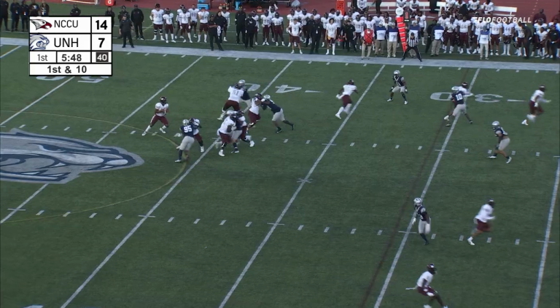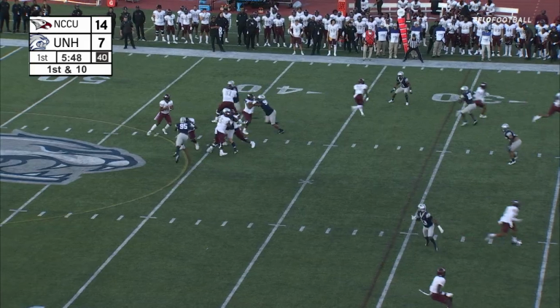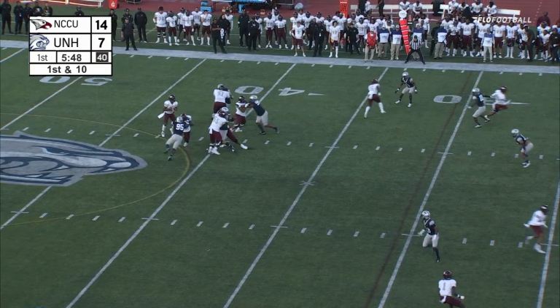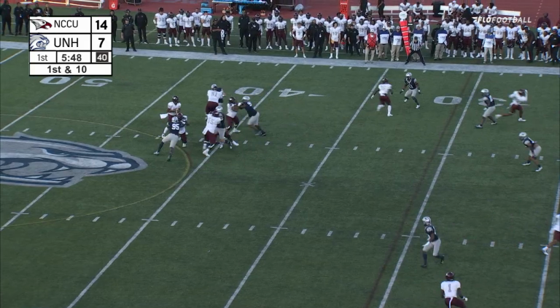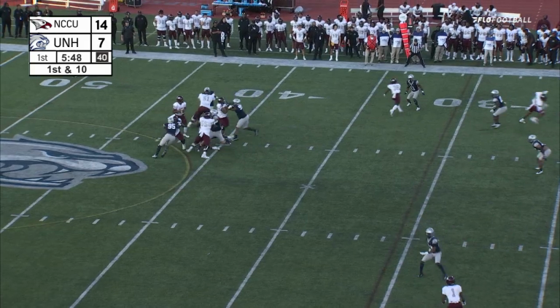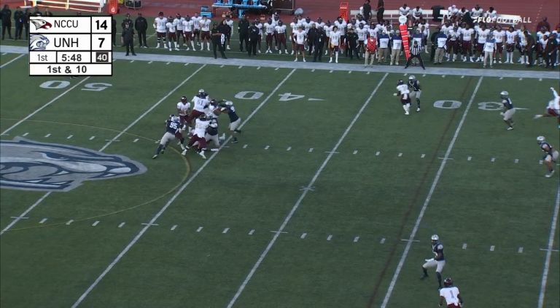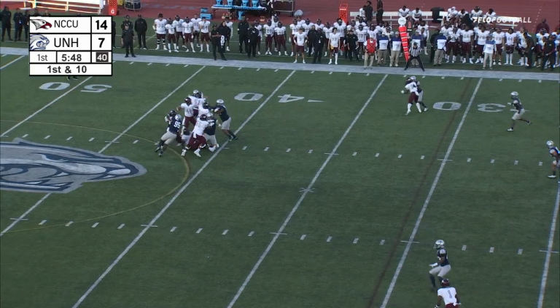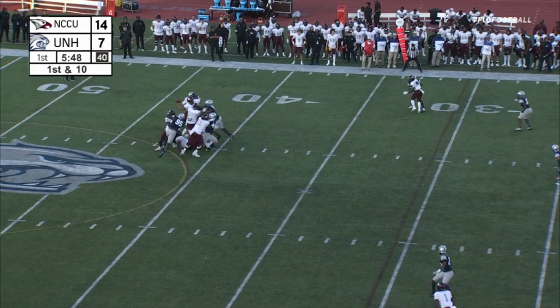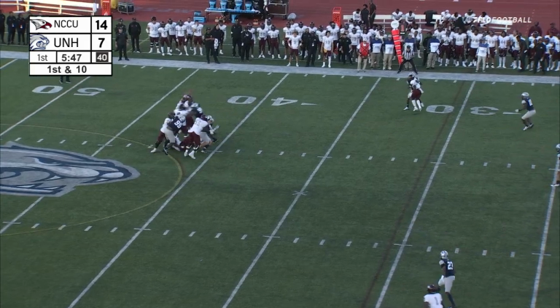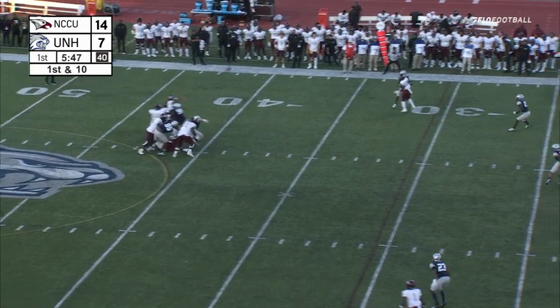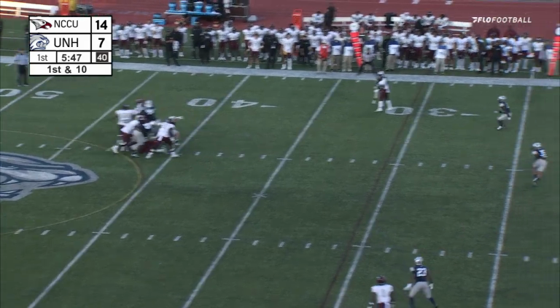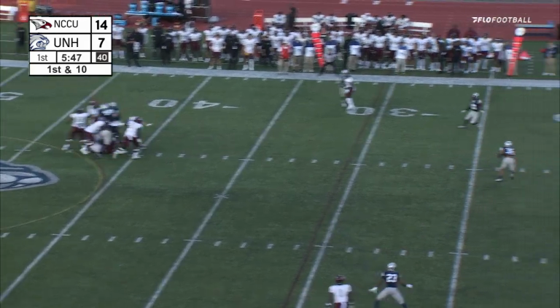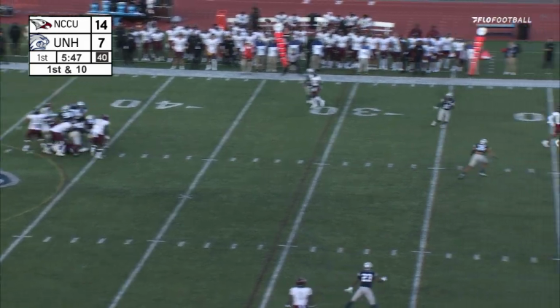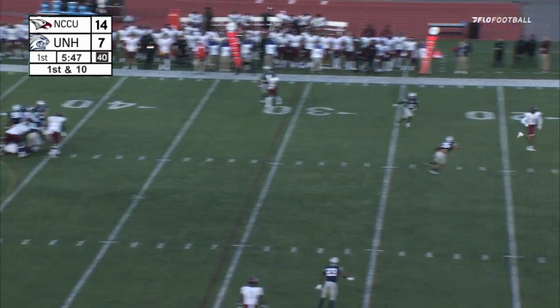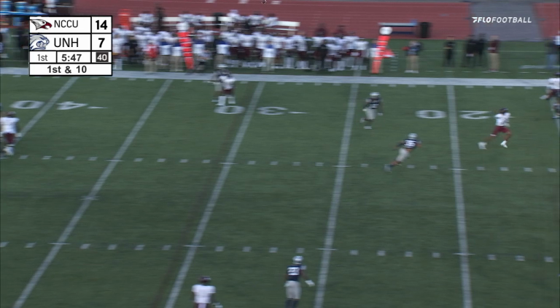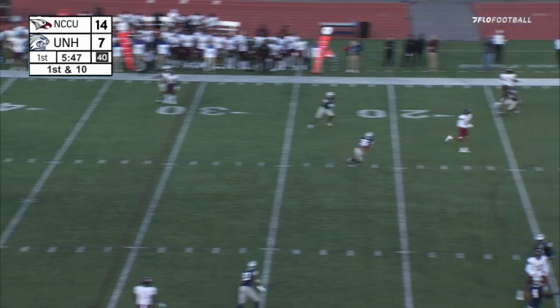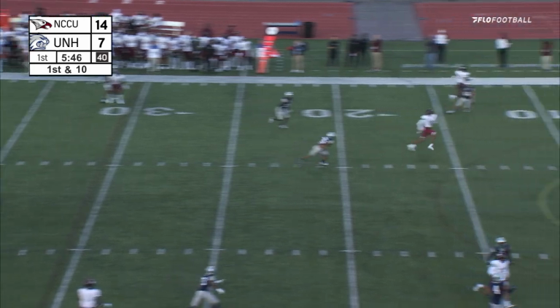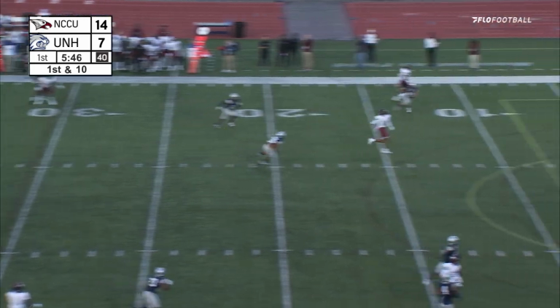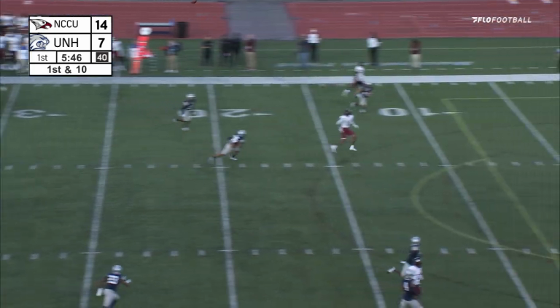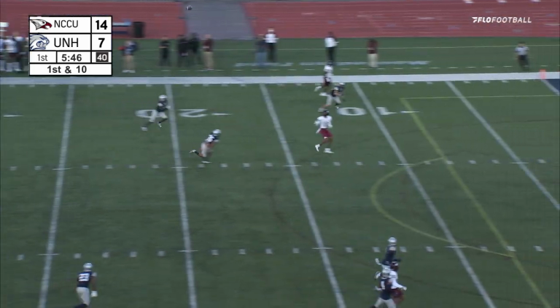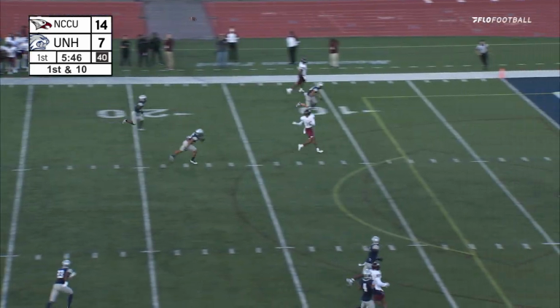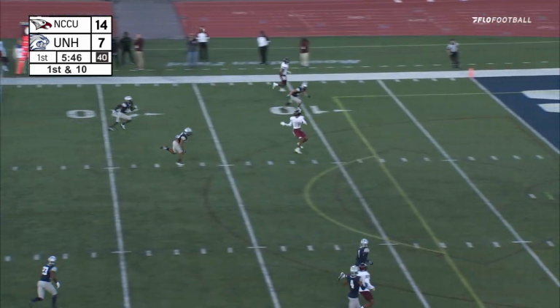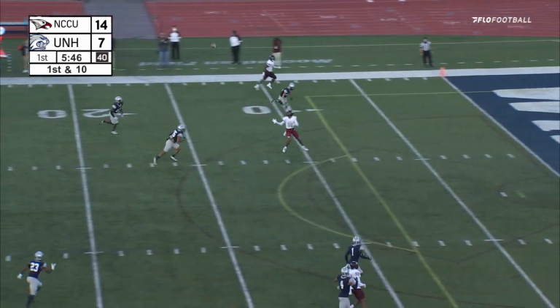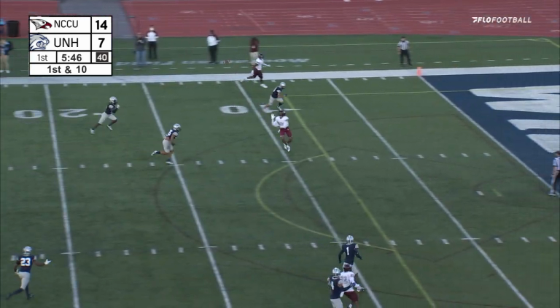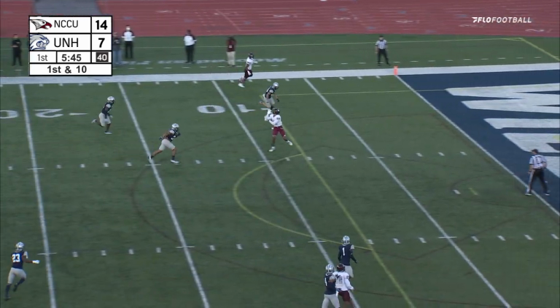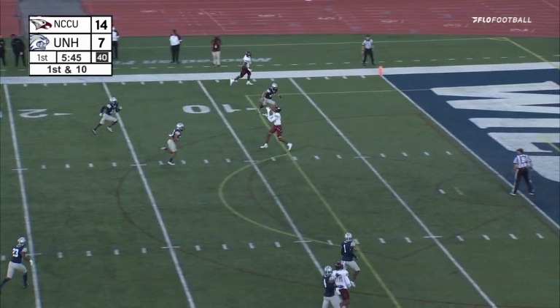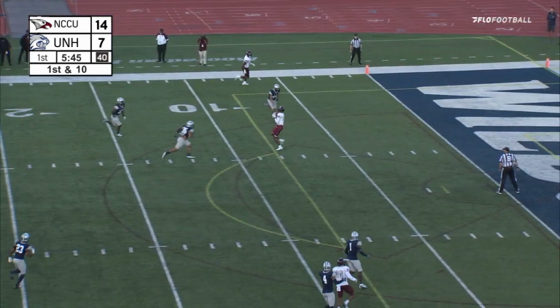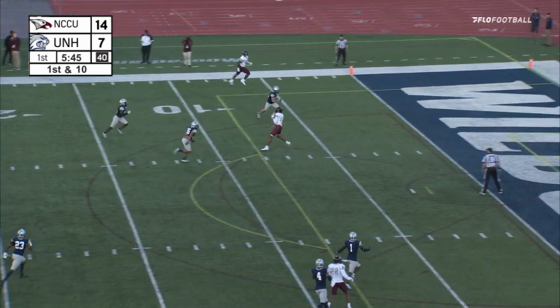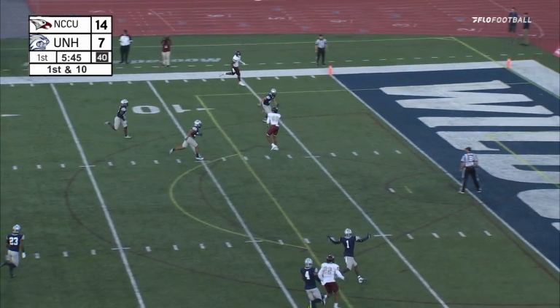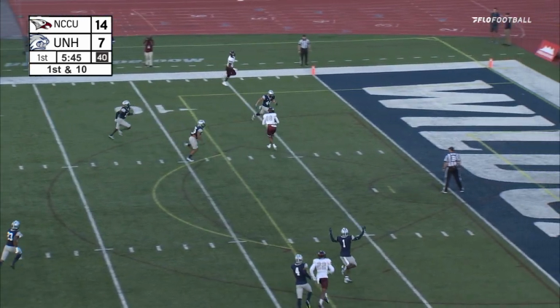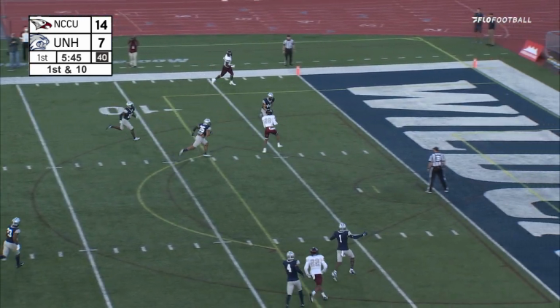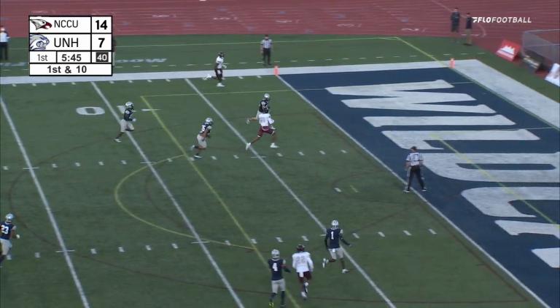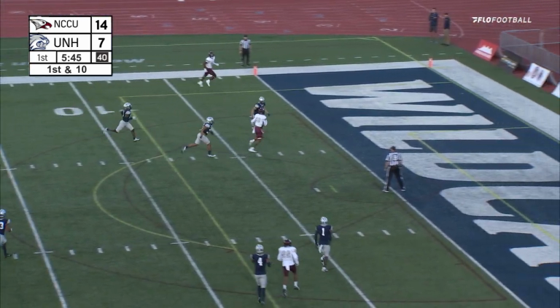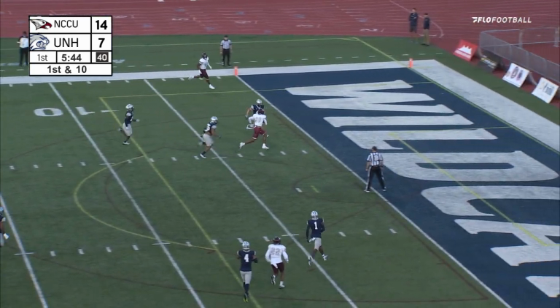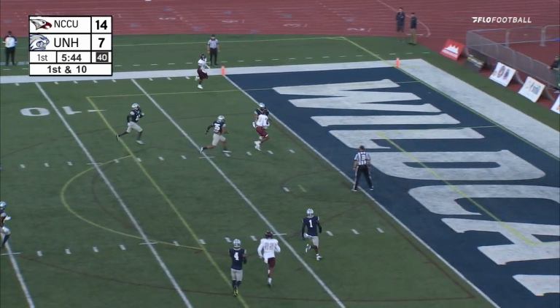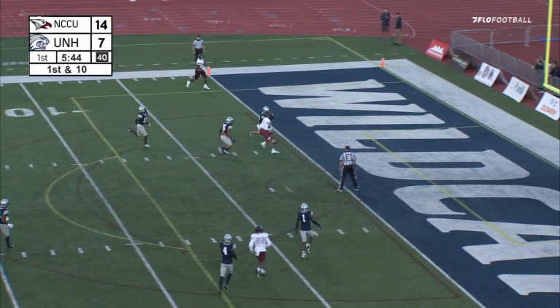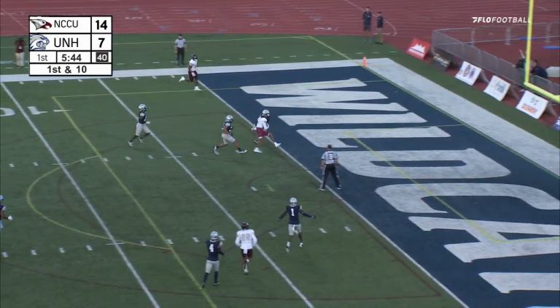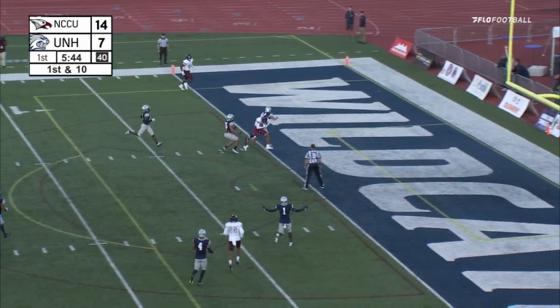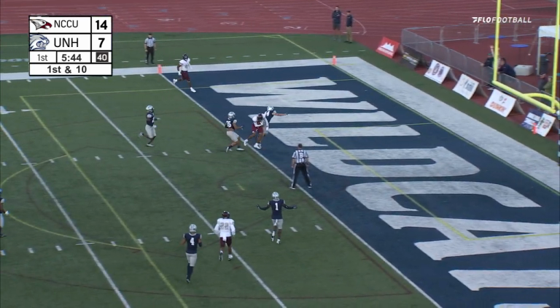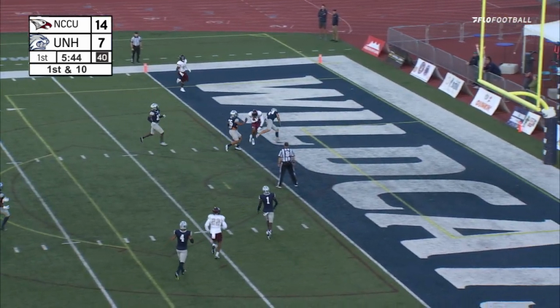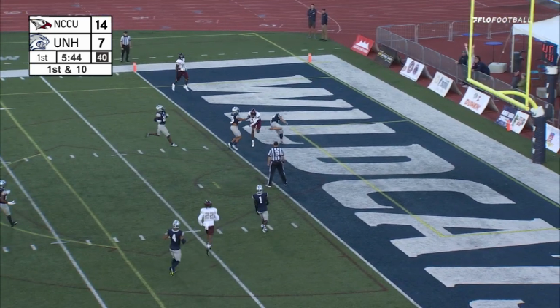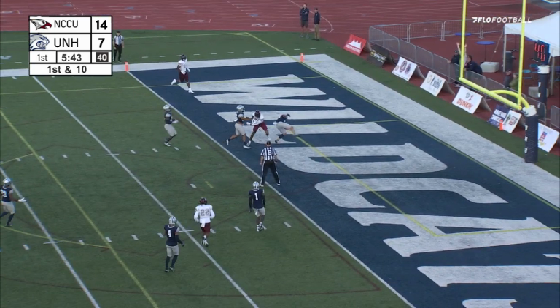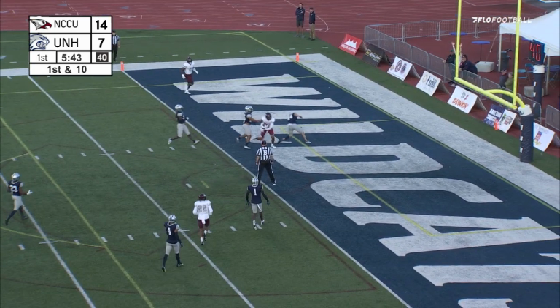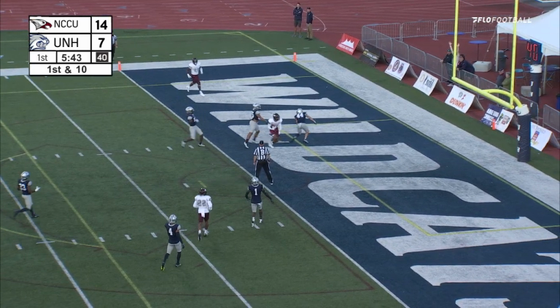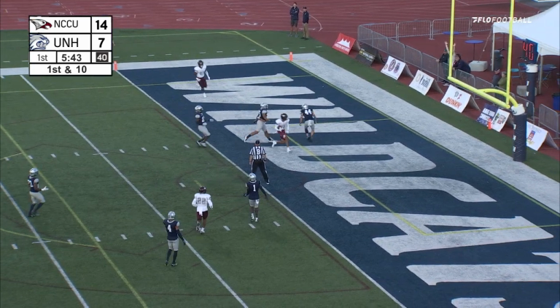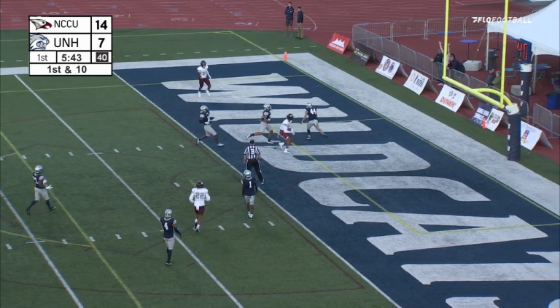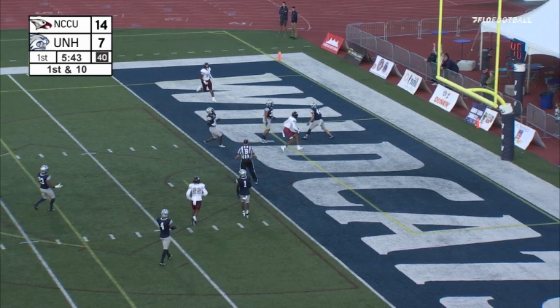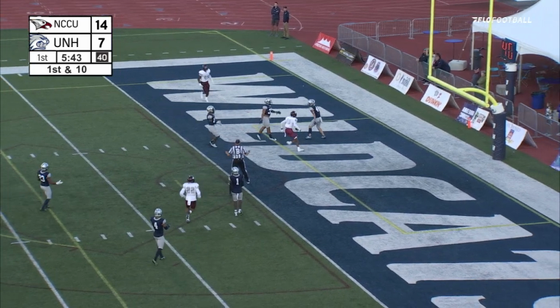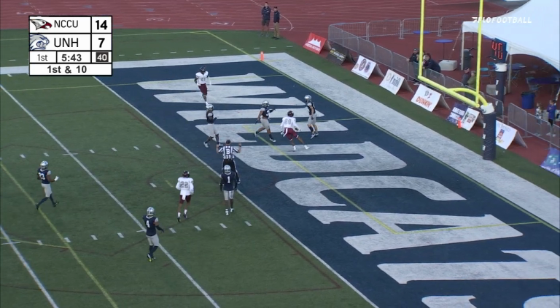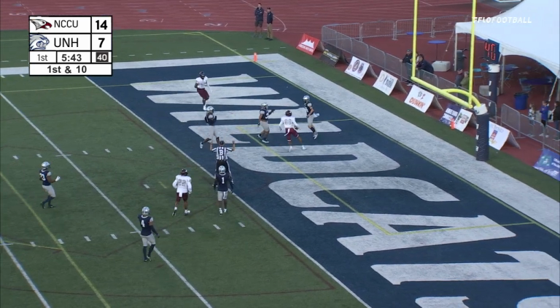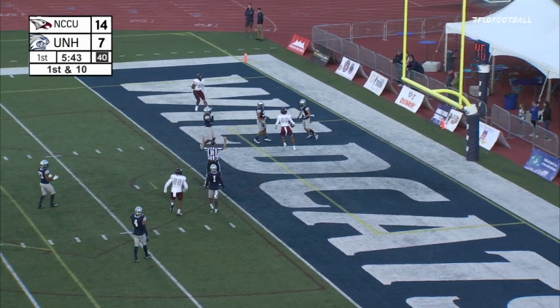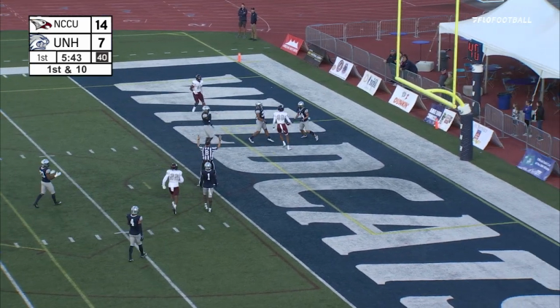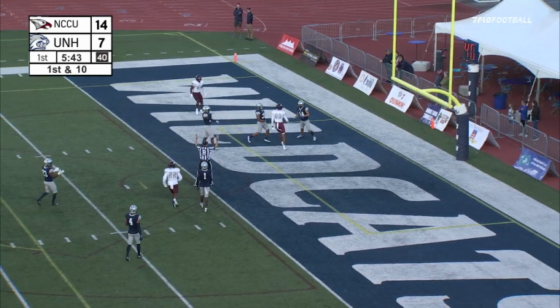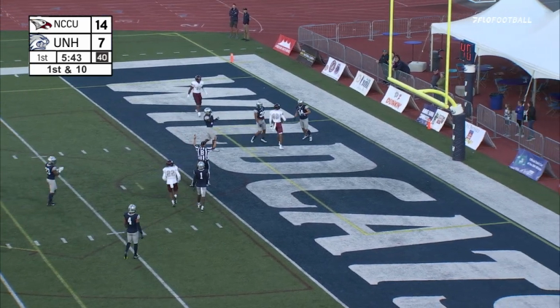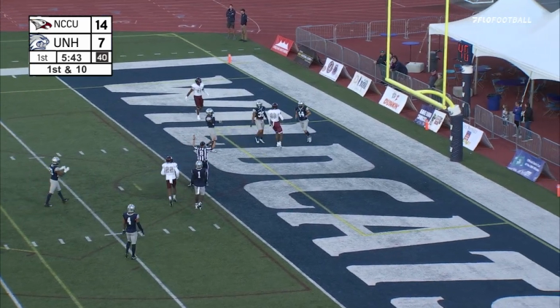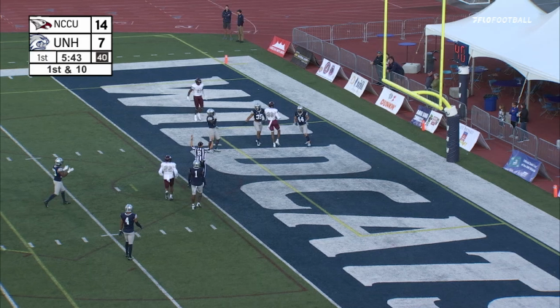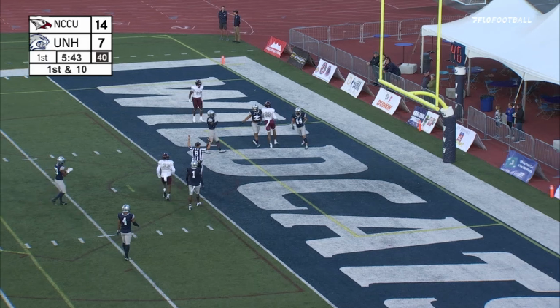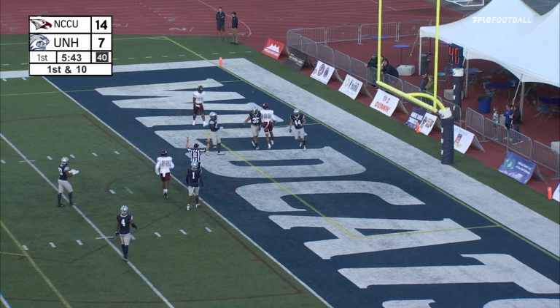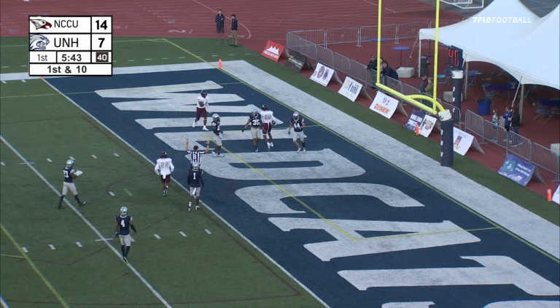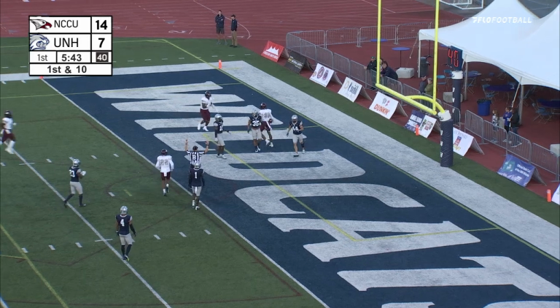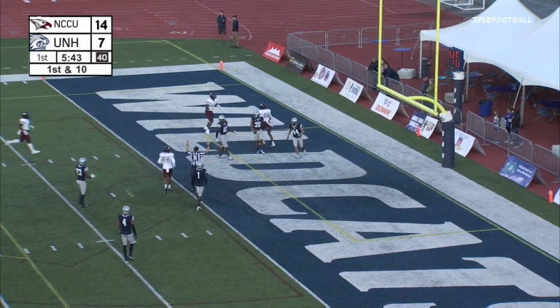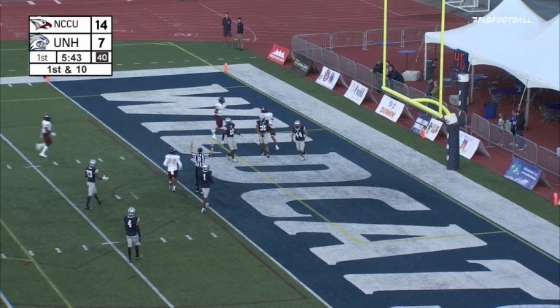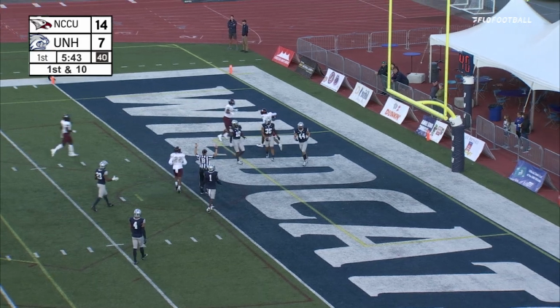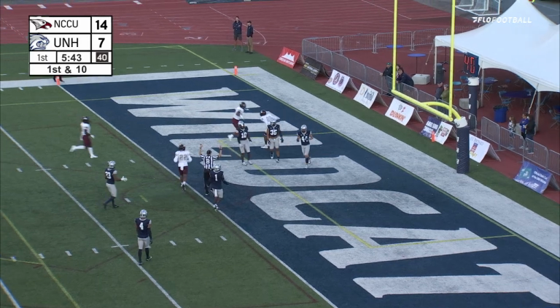Steps back with time, throws over the middle — wide open — and into the end zone. Goes right back to Davis.